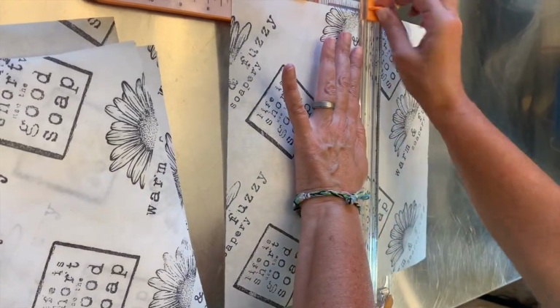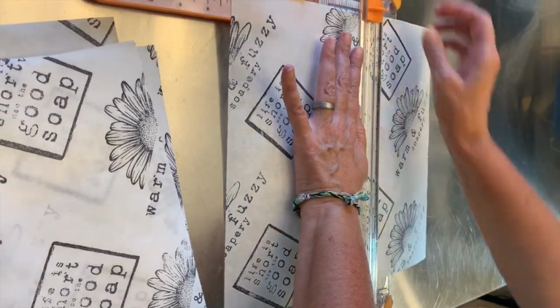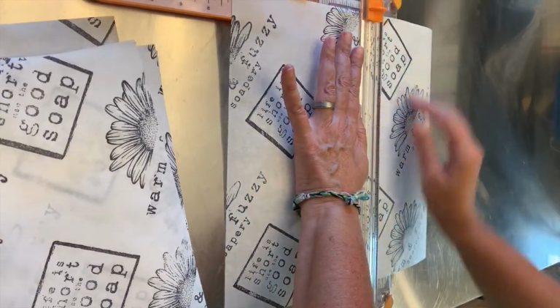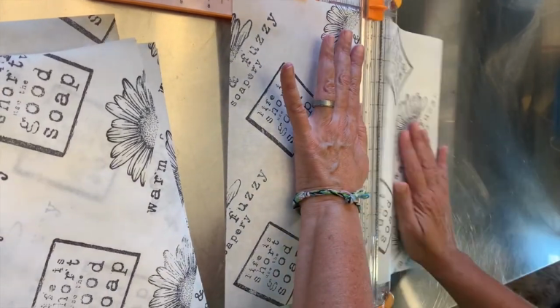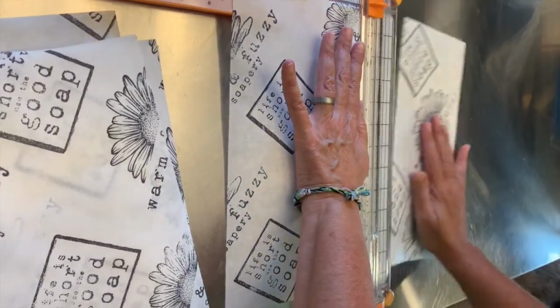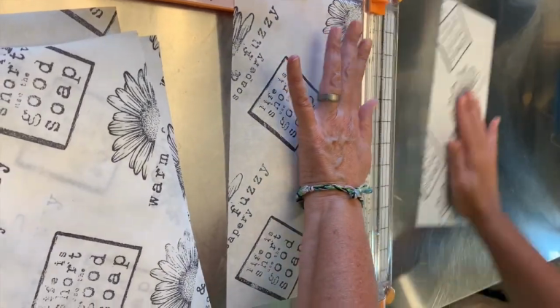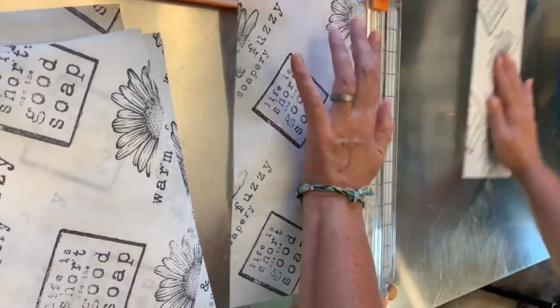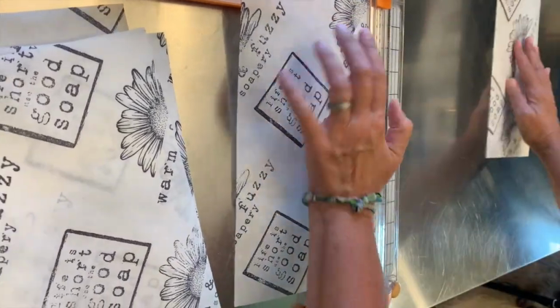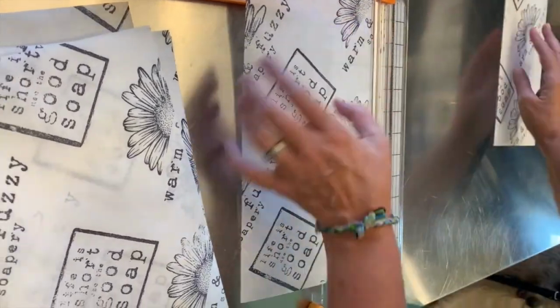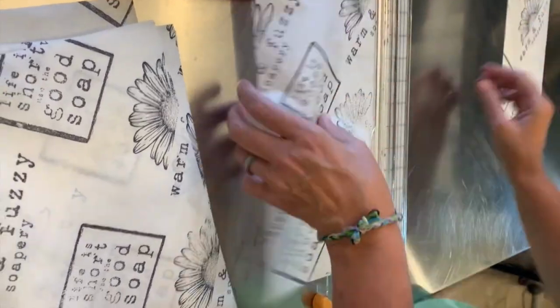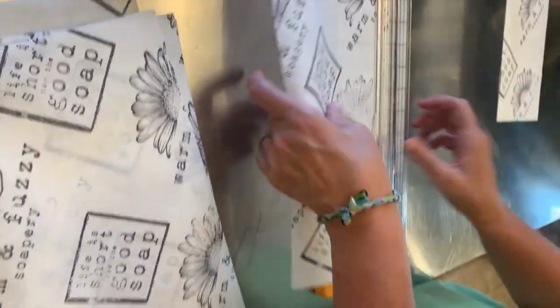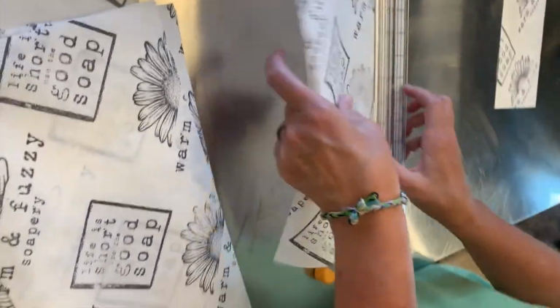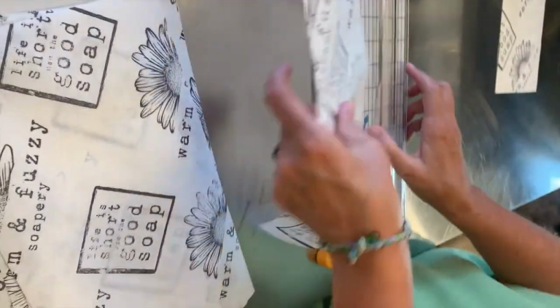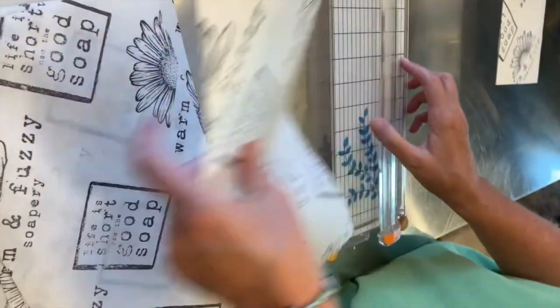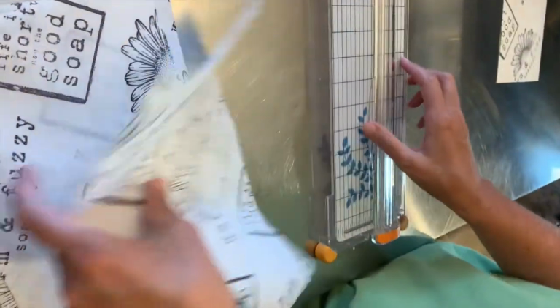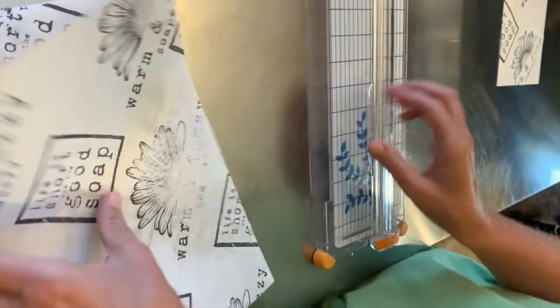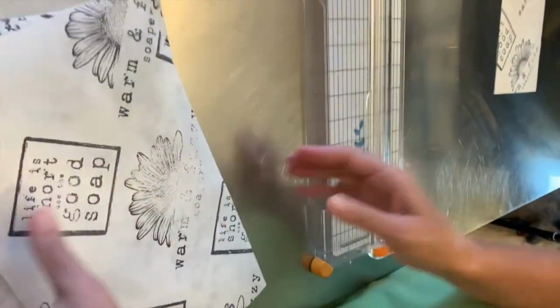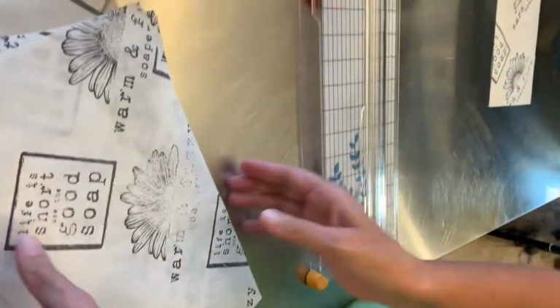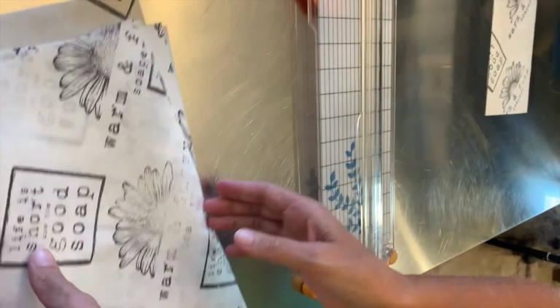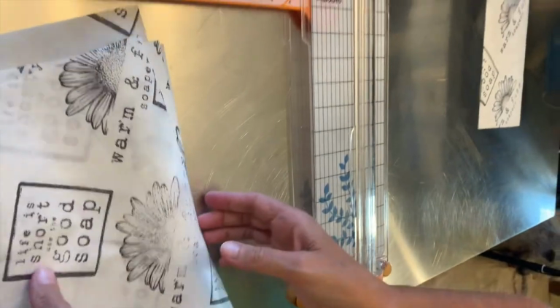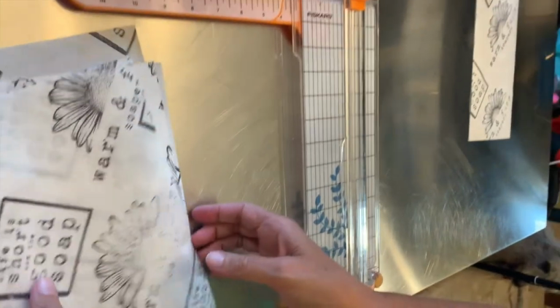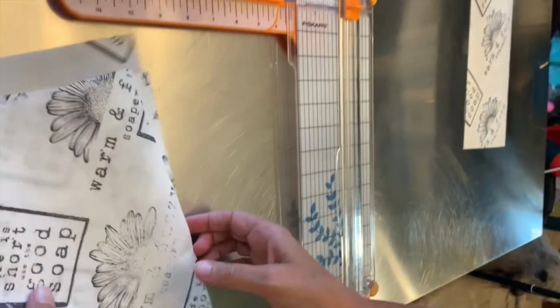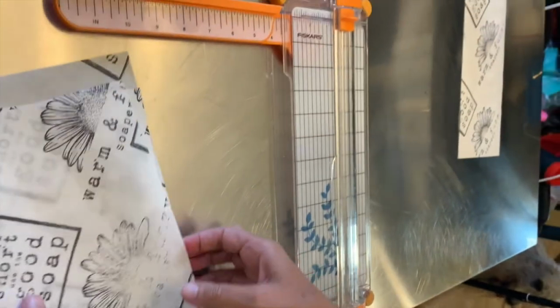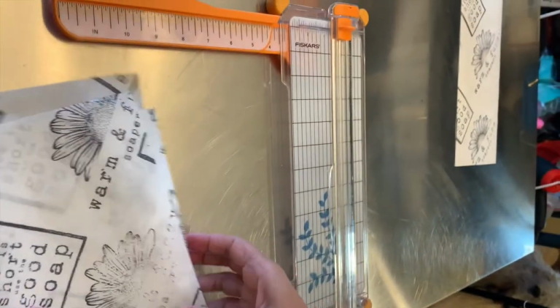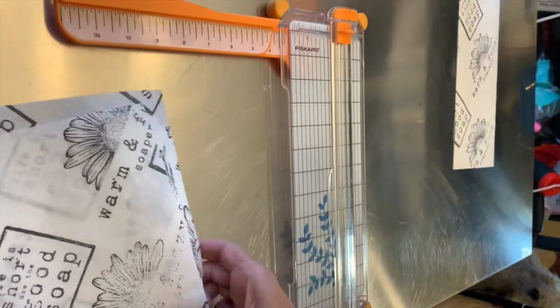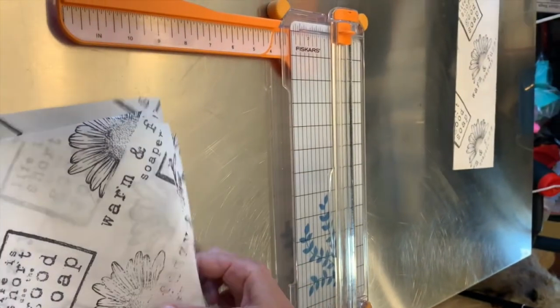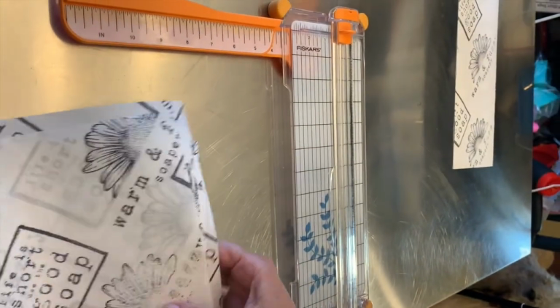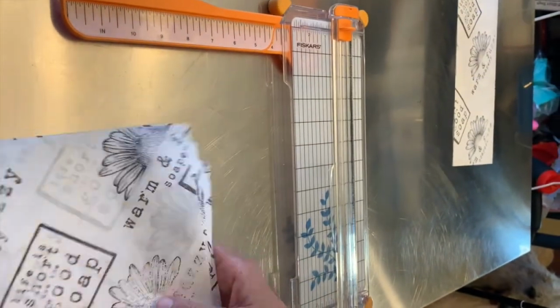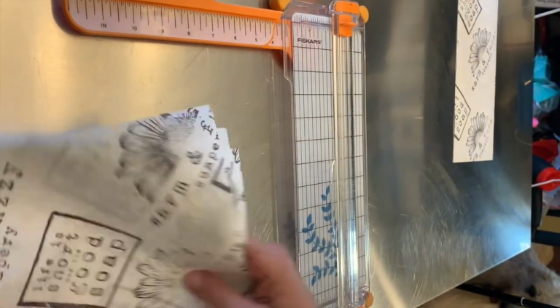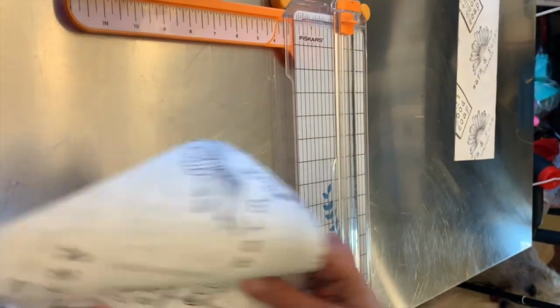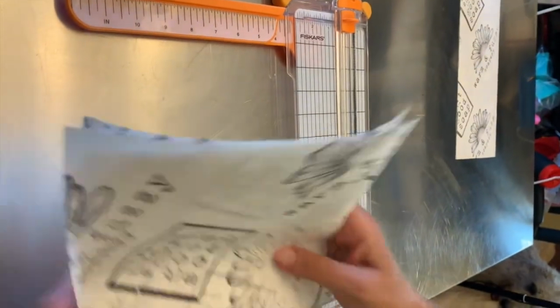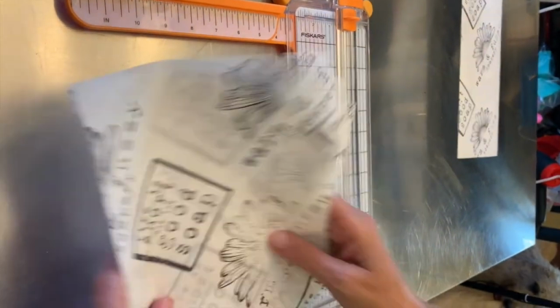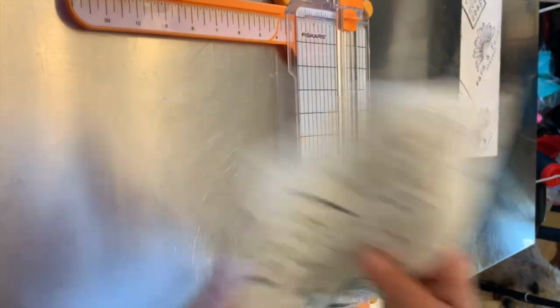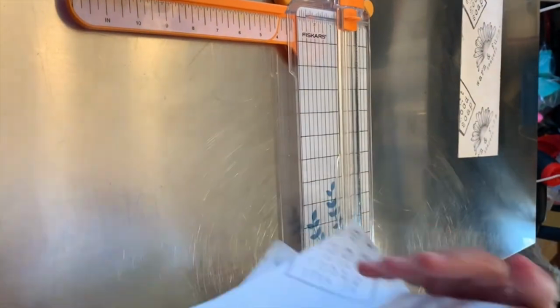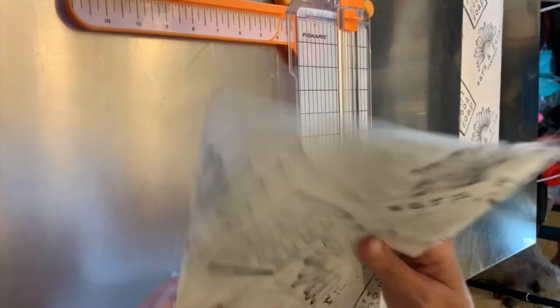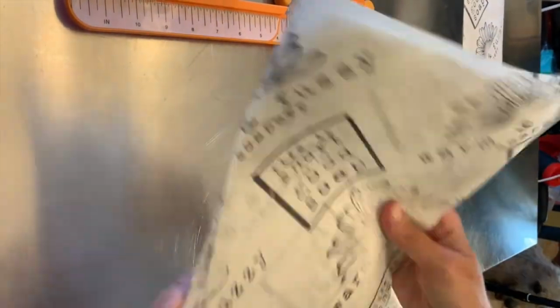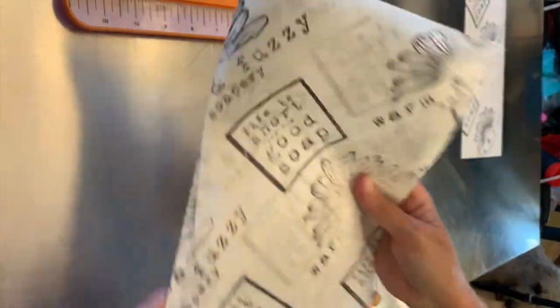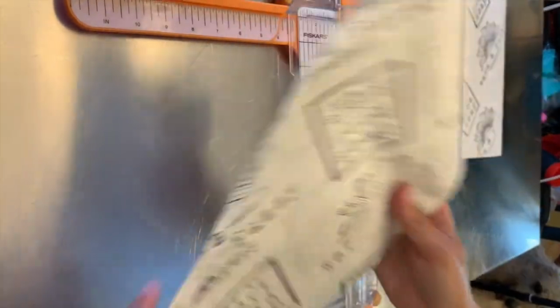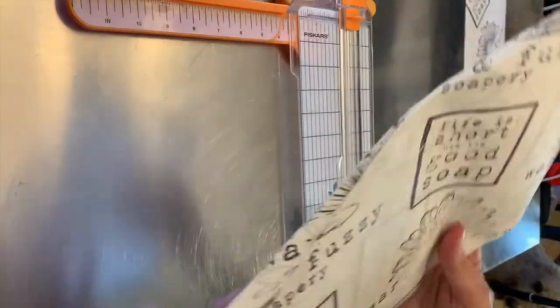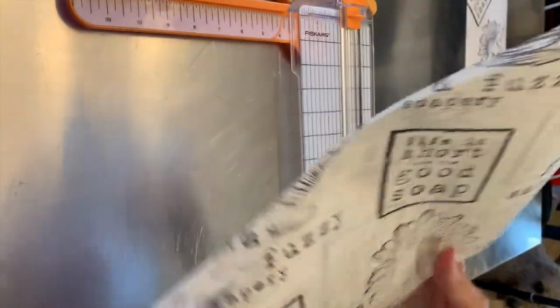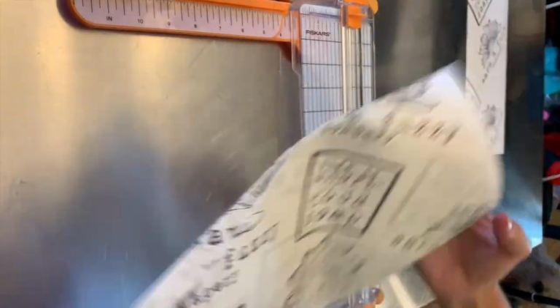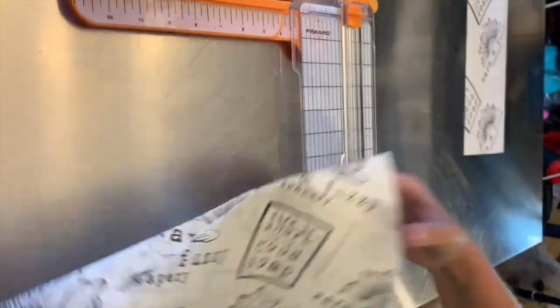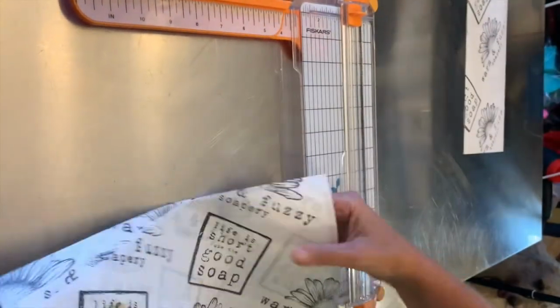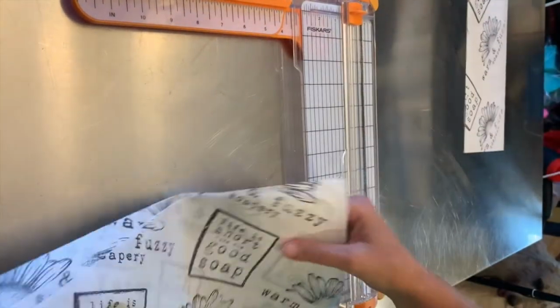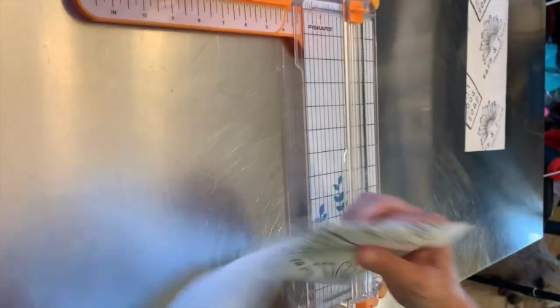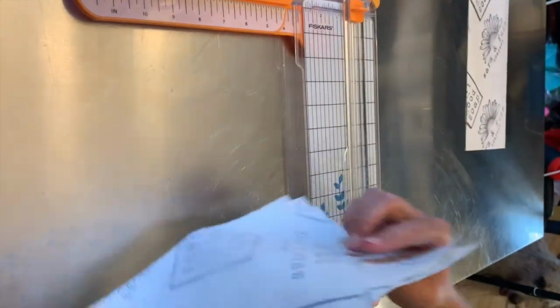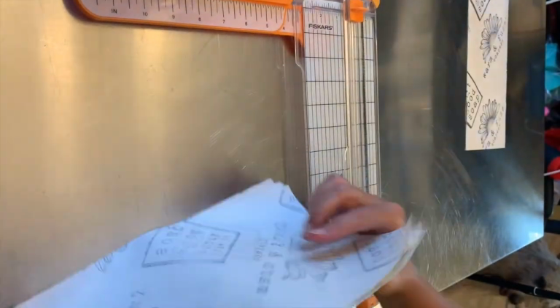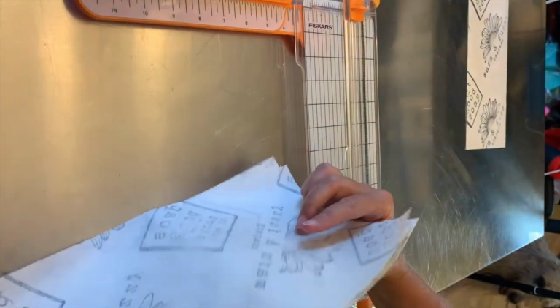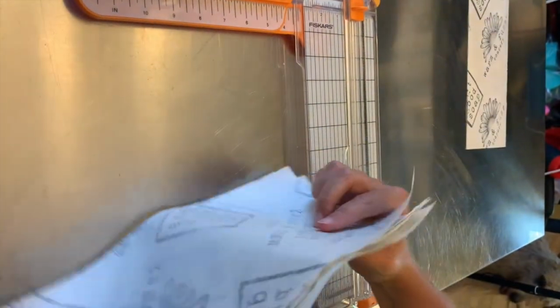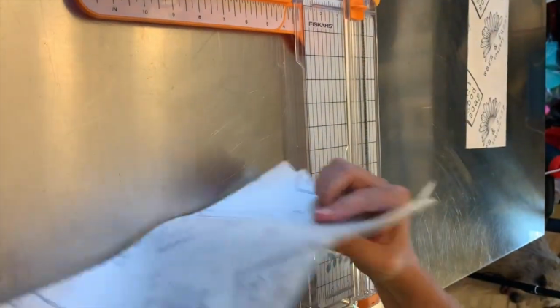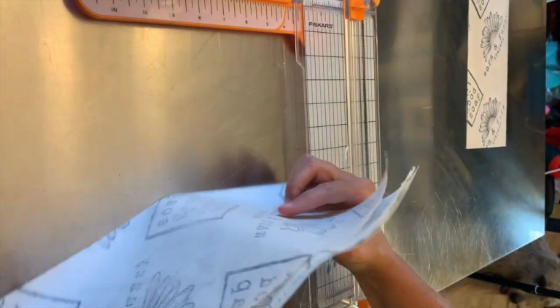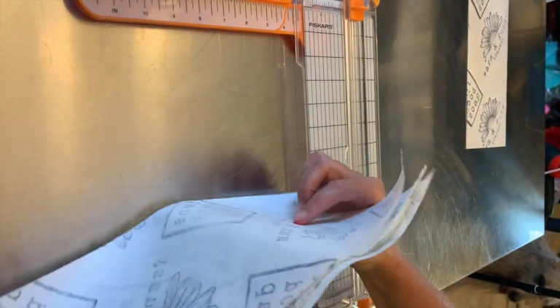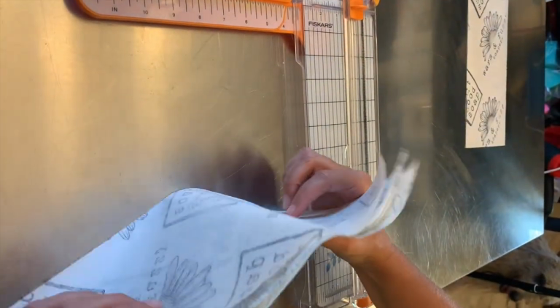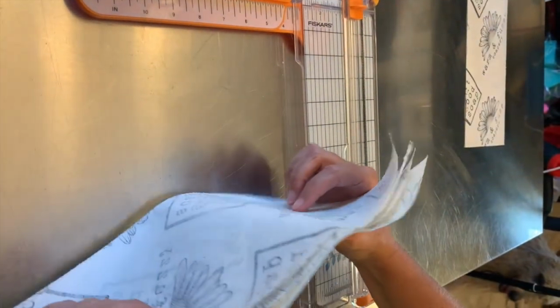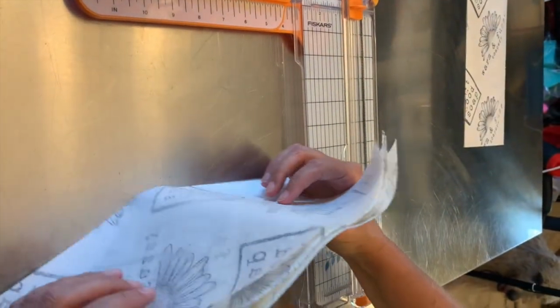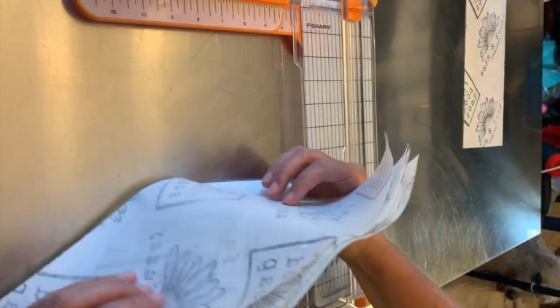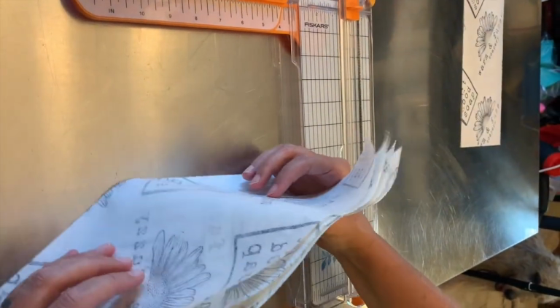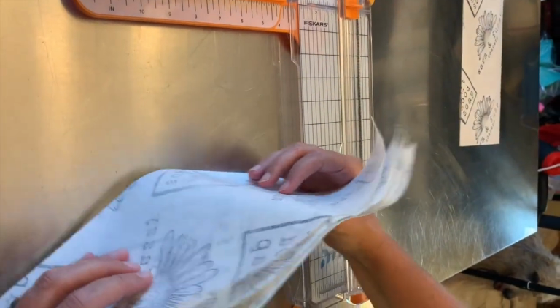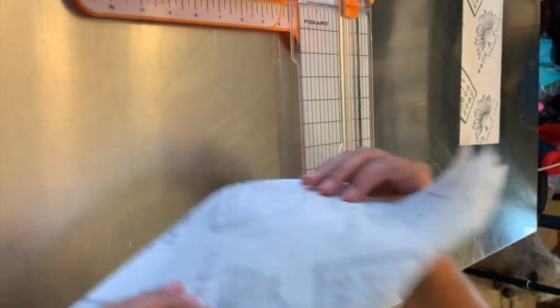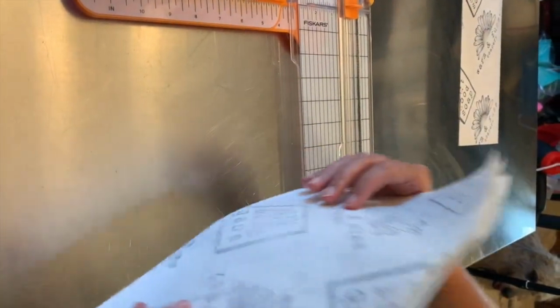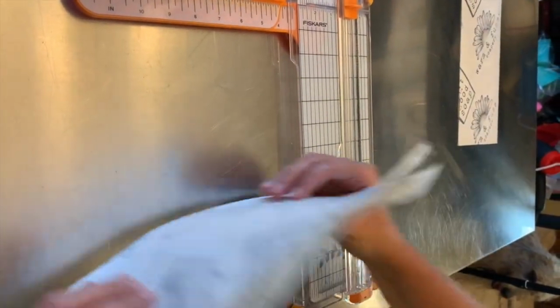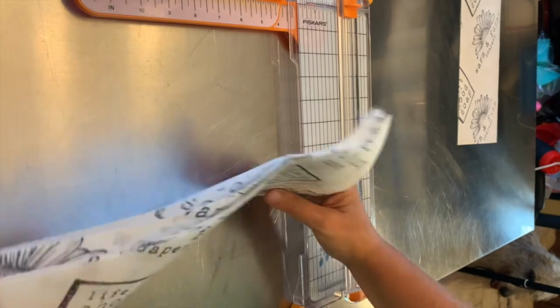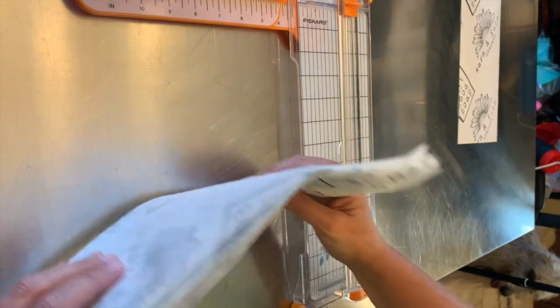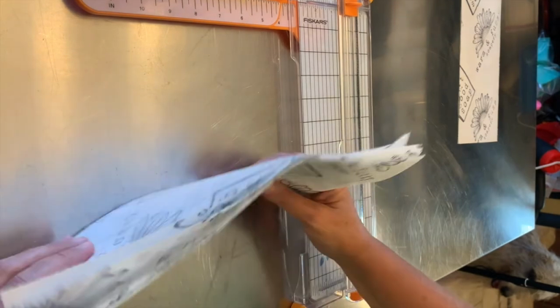That is what we determined is the best size to cut it for our particular bars of soap. And the ruler on the top of the cutter really makes it easy to make accurate cuts. I also saved the pieces on the end that are too small to wrap an actual bar of soap, and we use those to wrap our samples with.